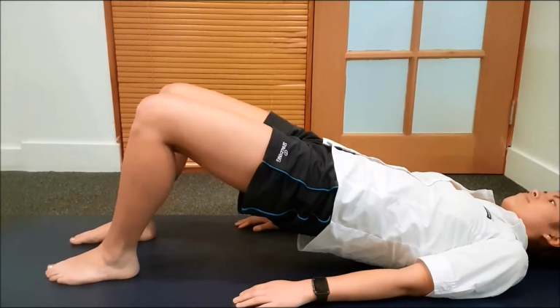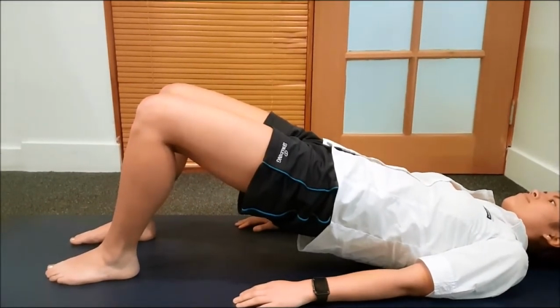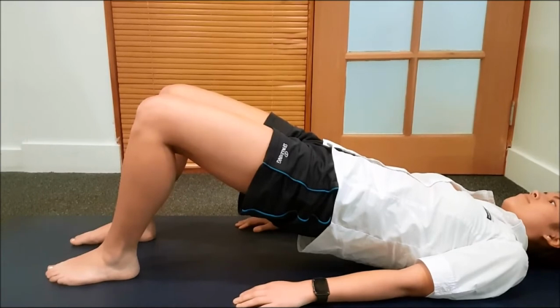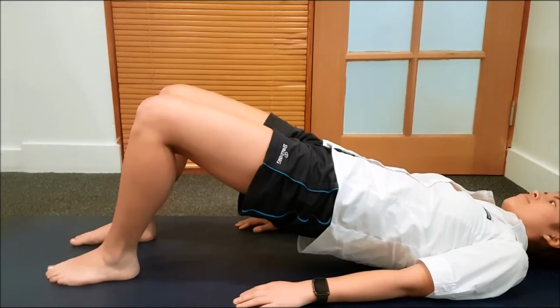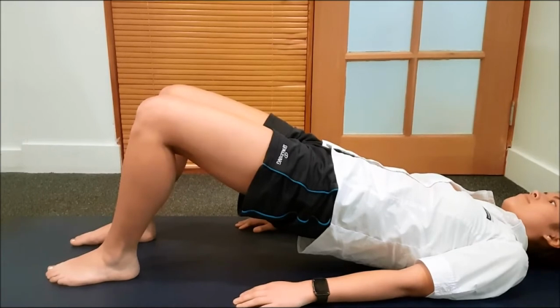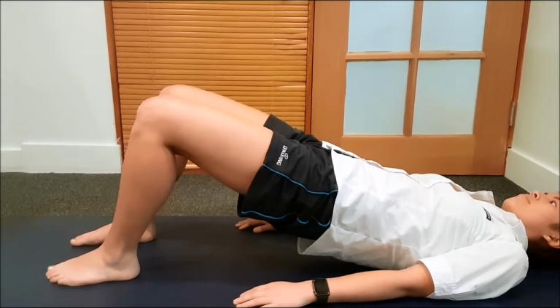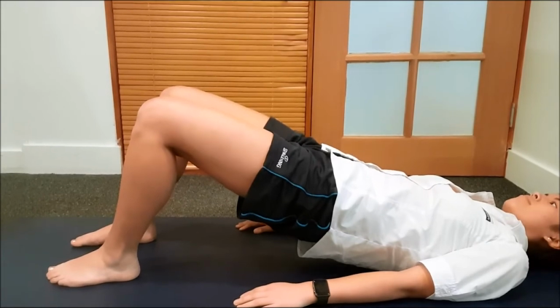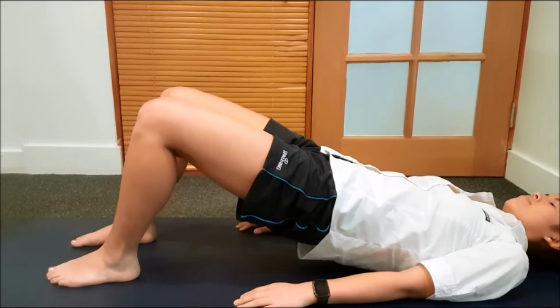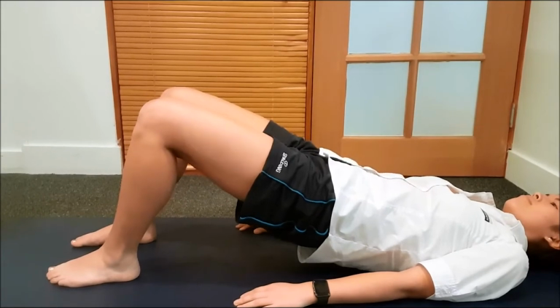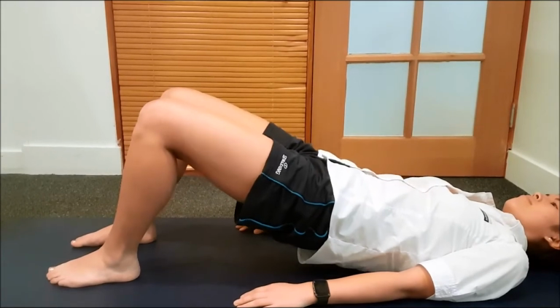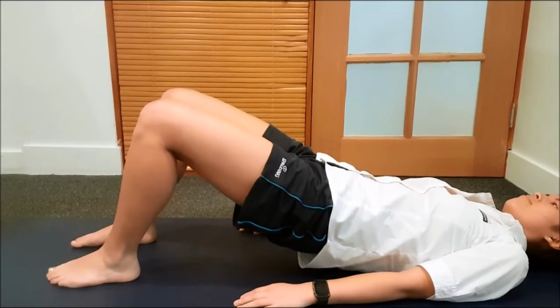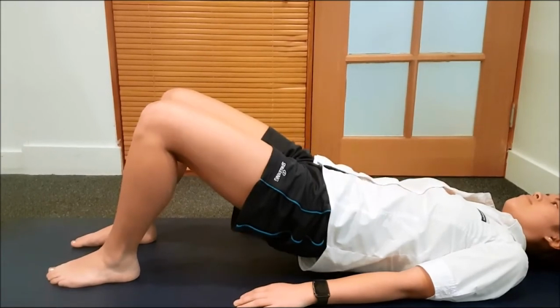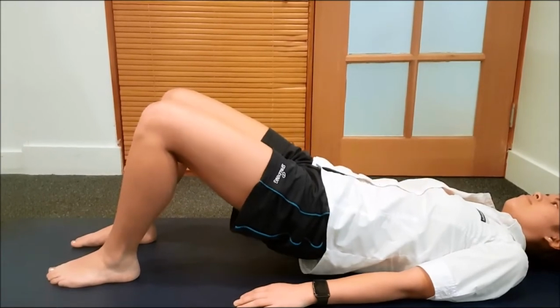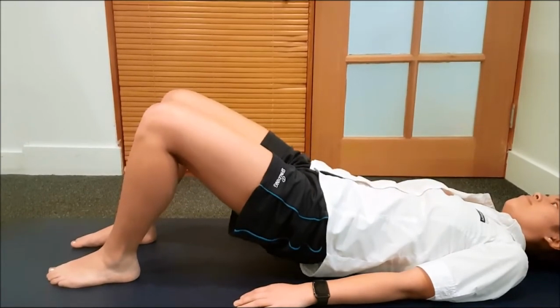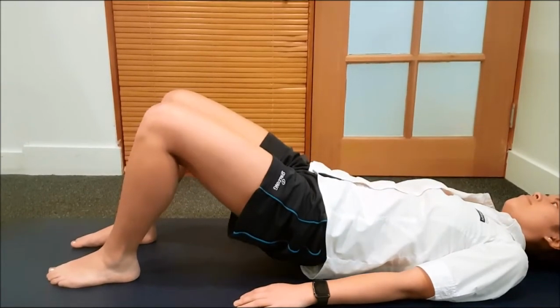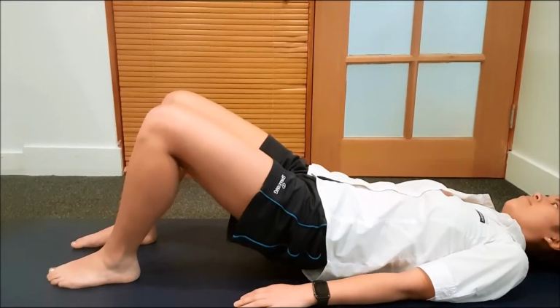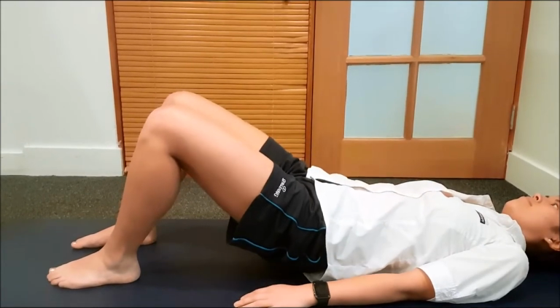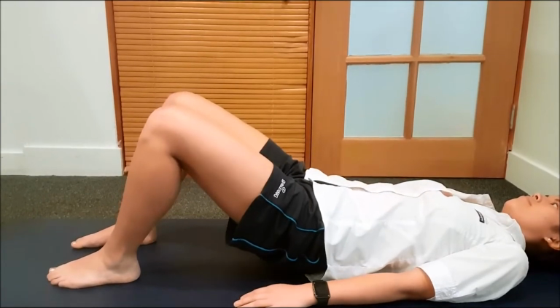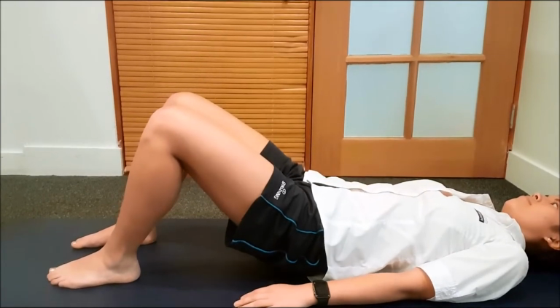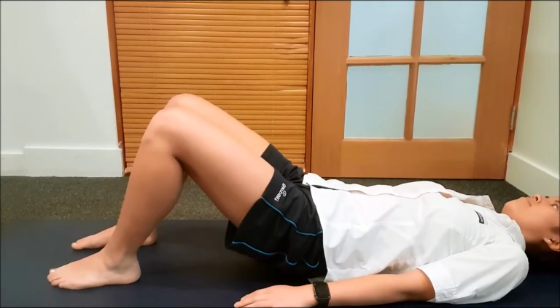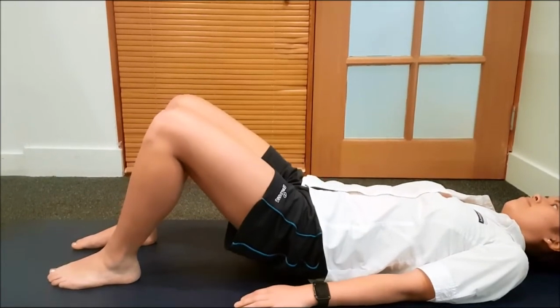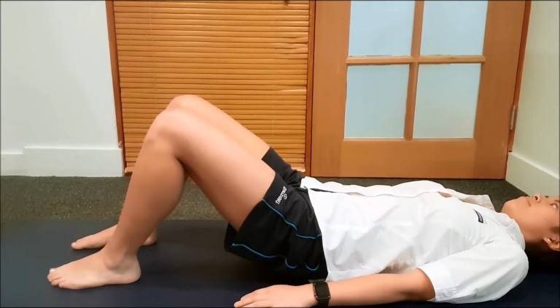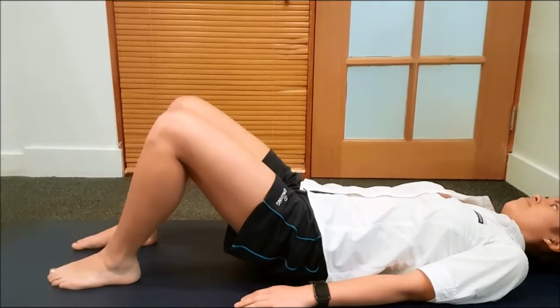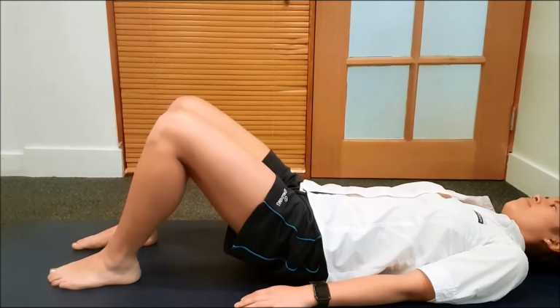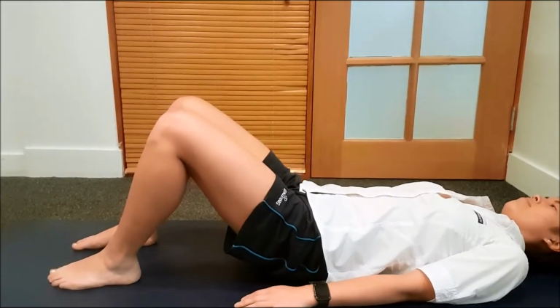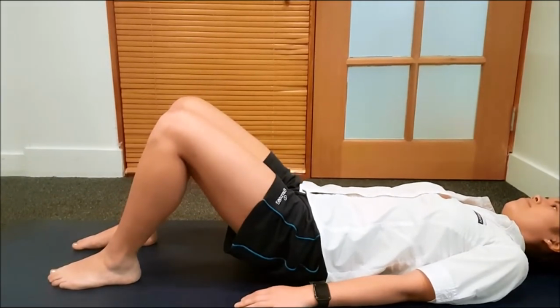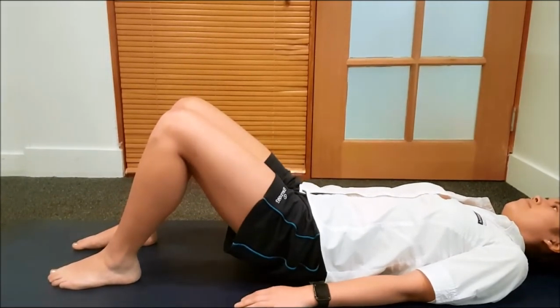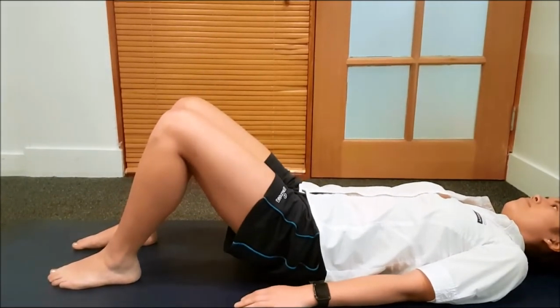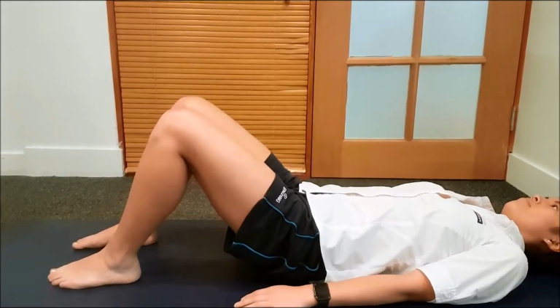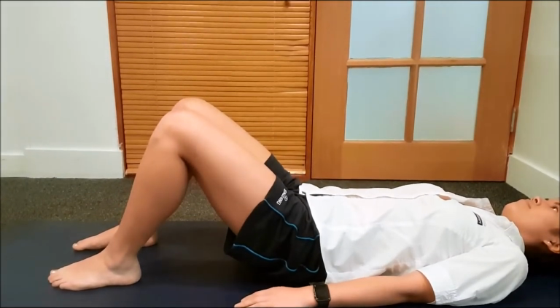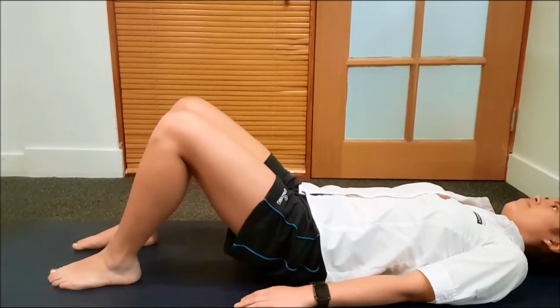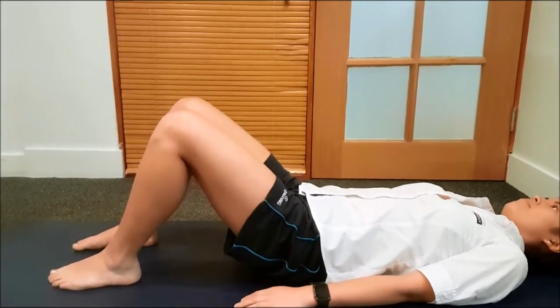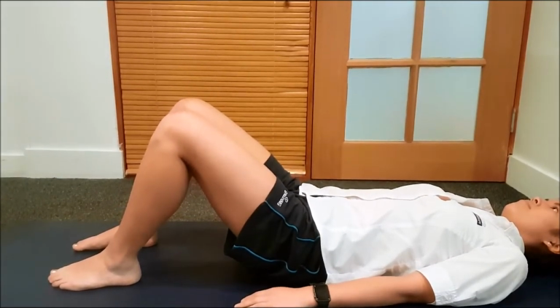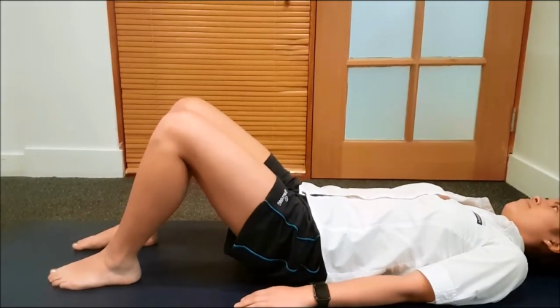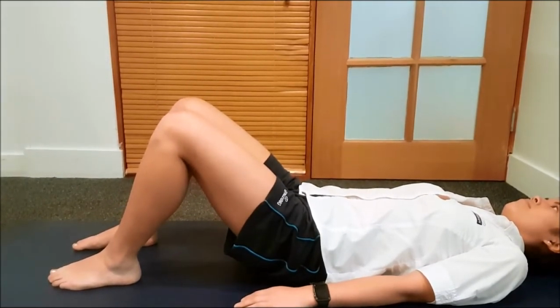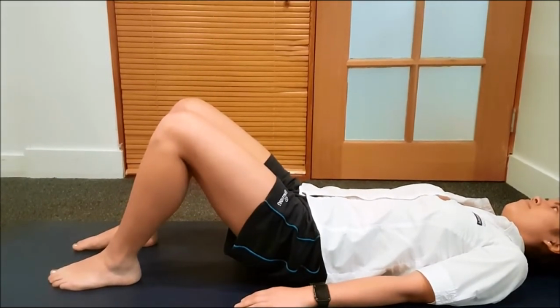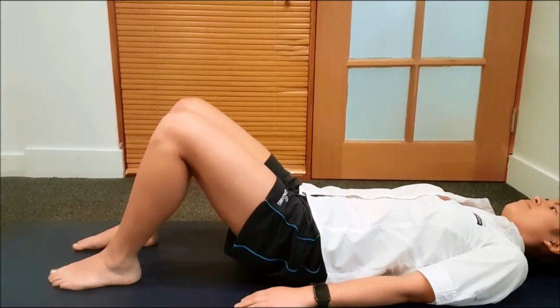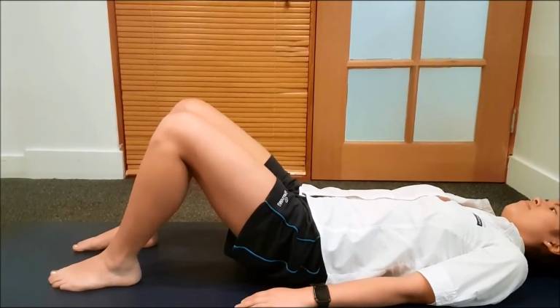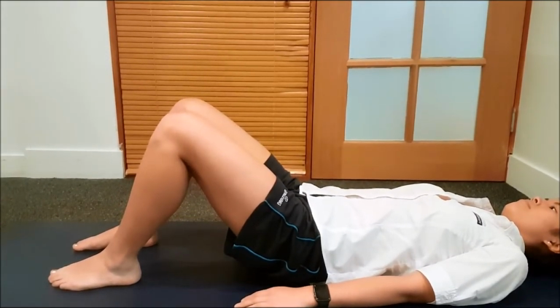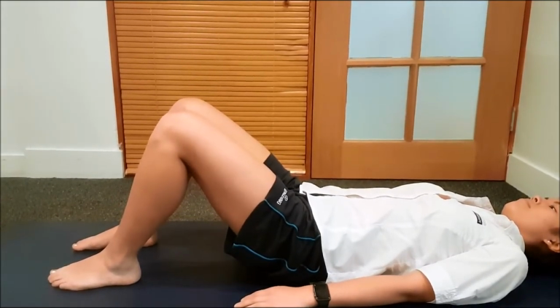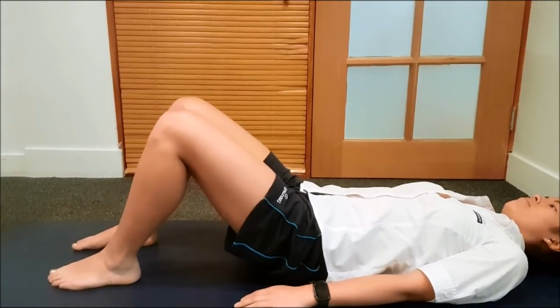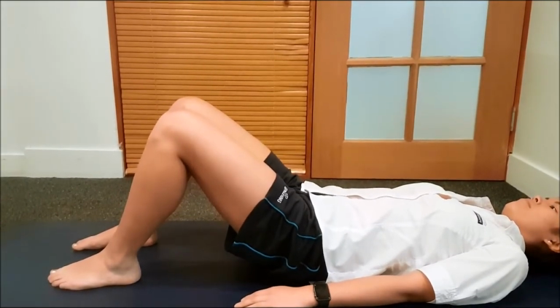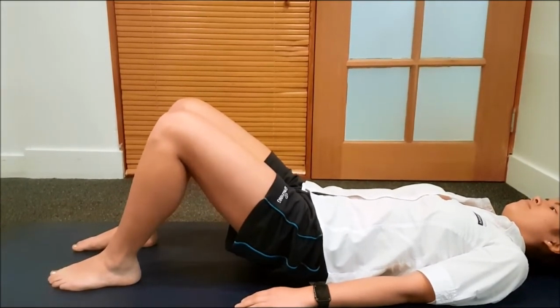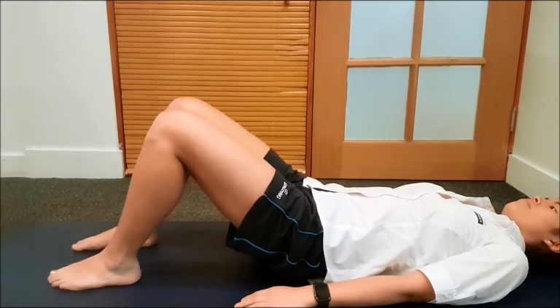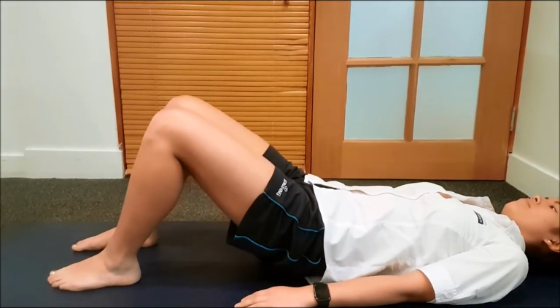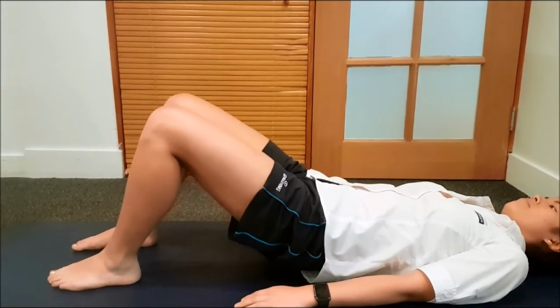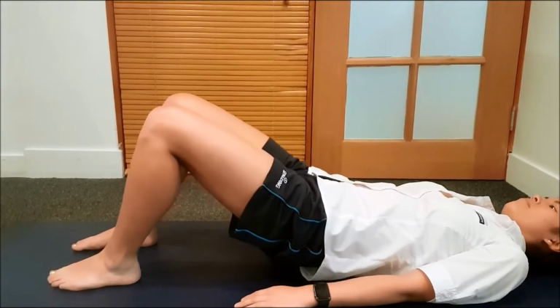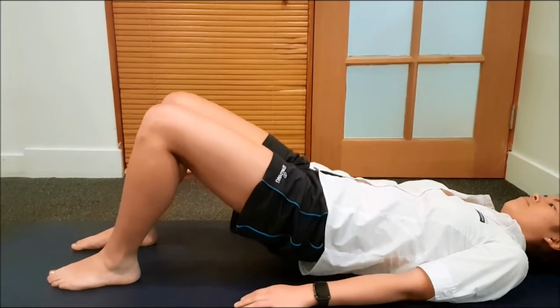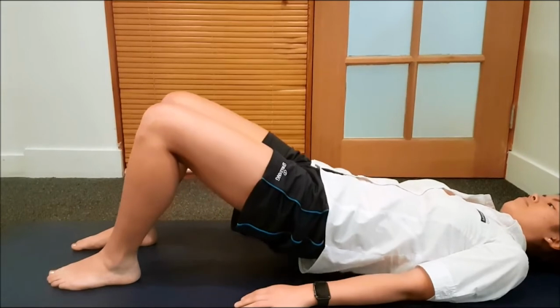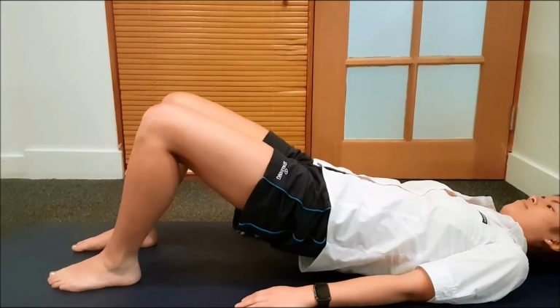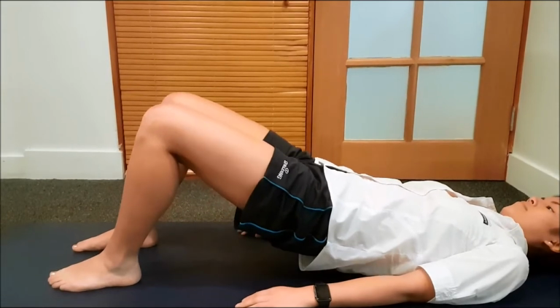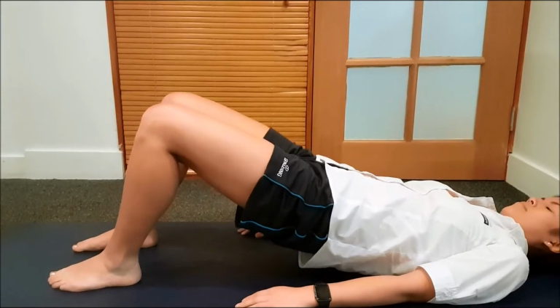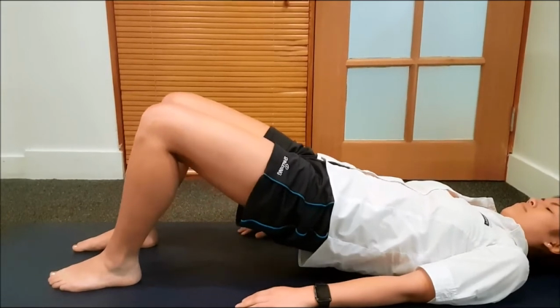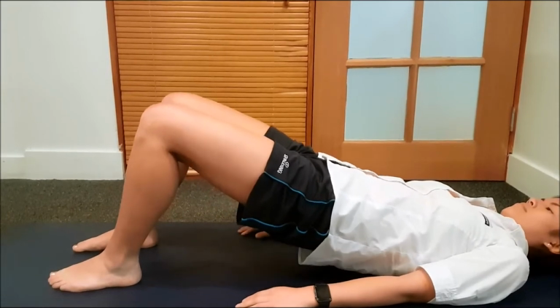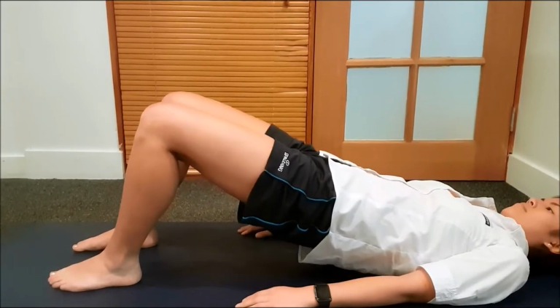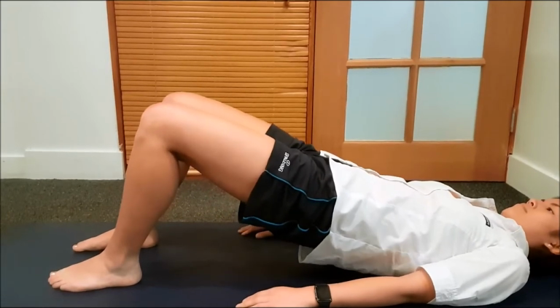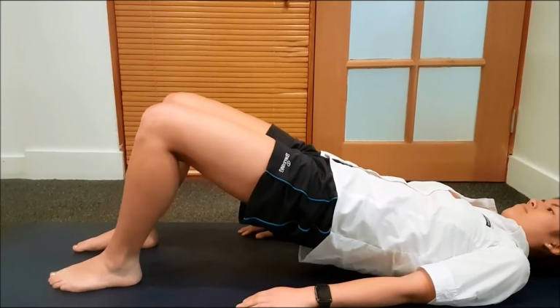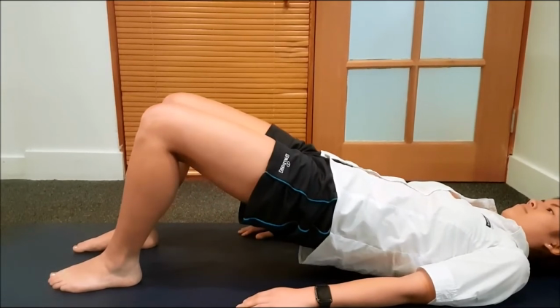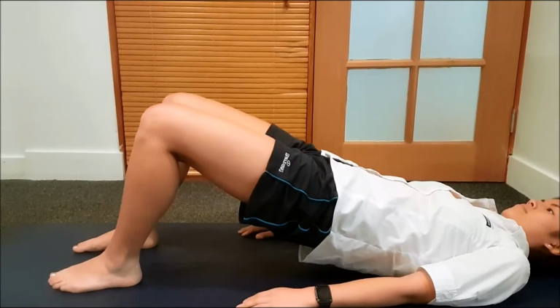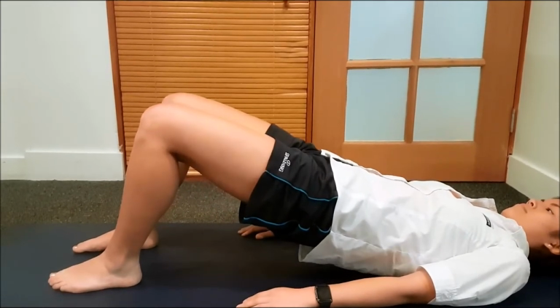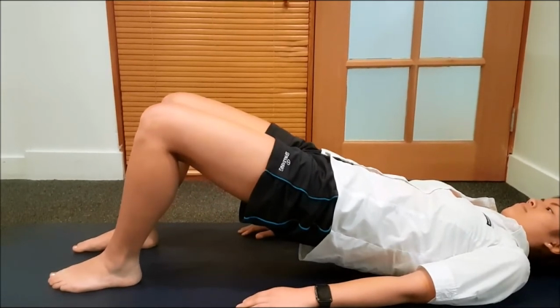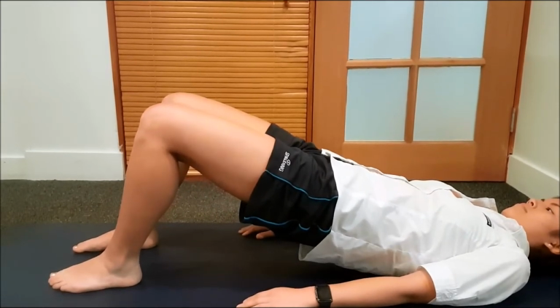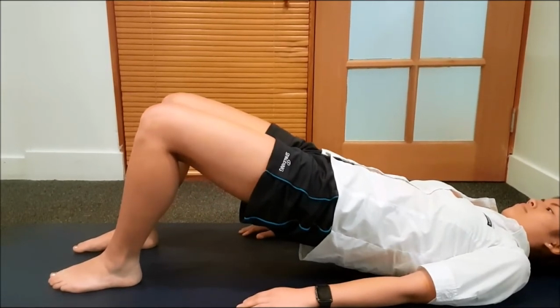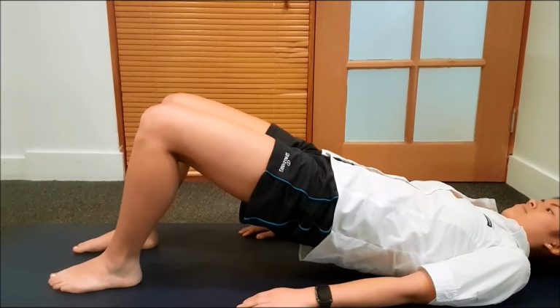This will help strengthen the hamstrings as well as the gluteals, which are an important part of your lower limb unit.